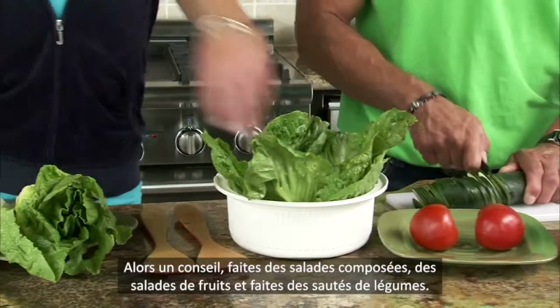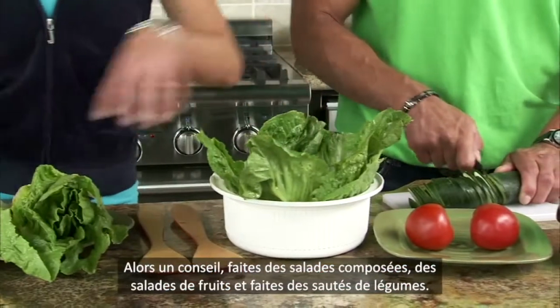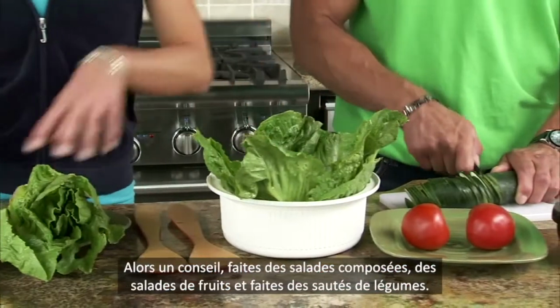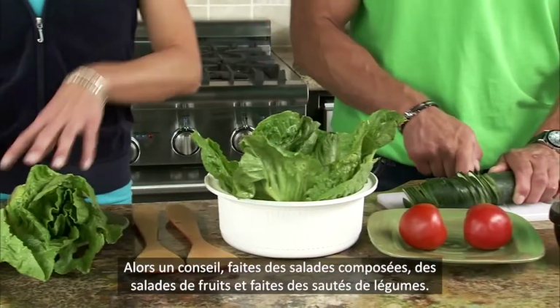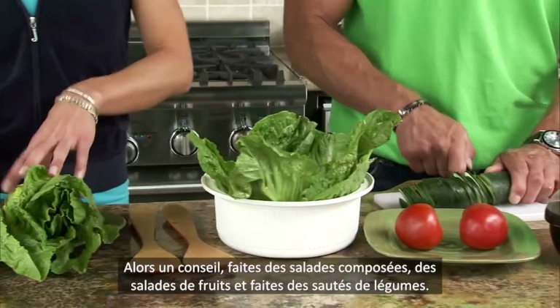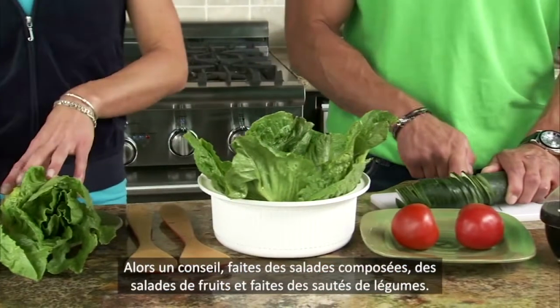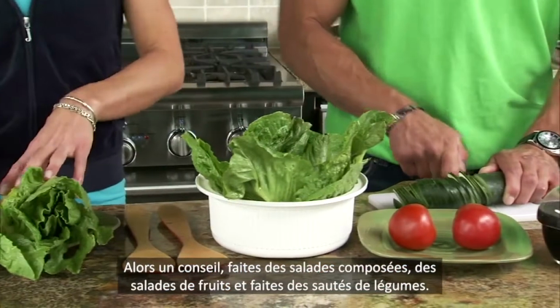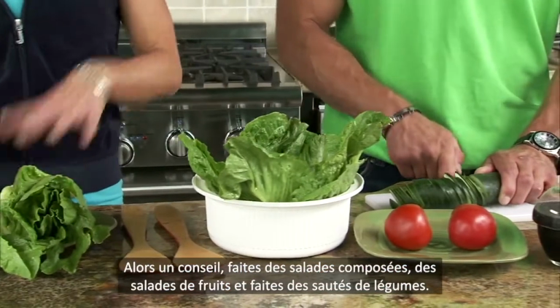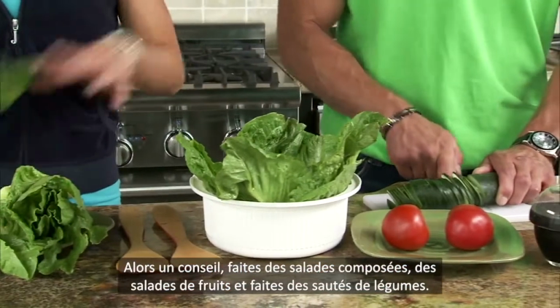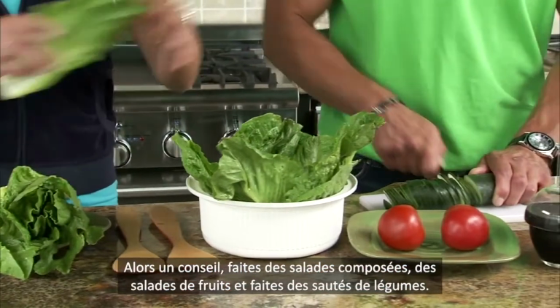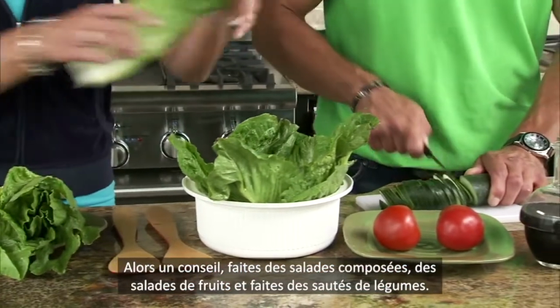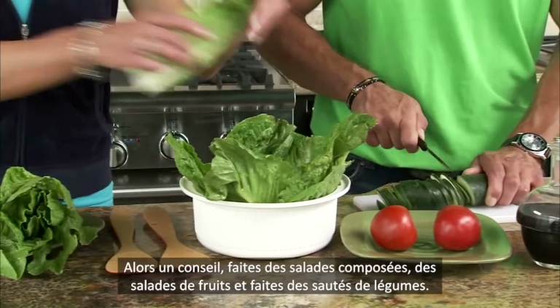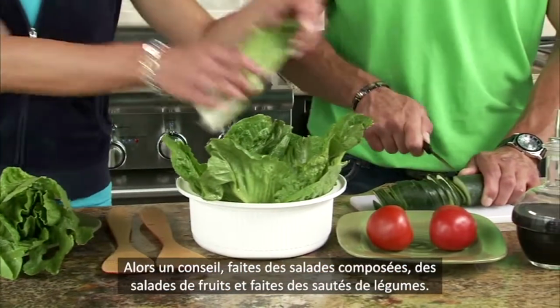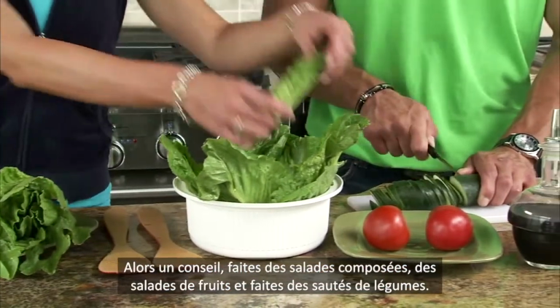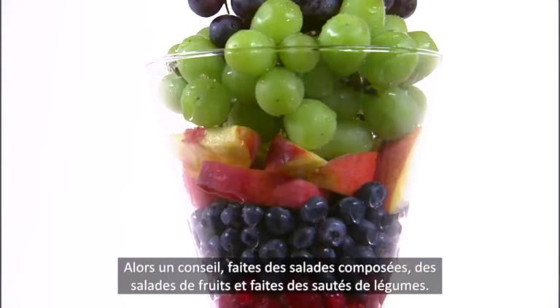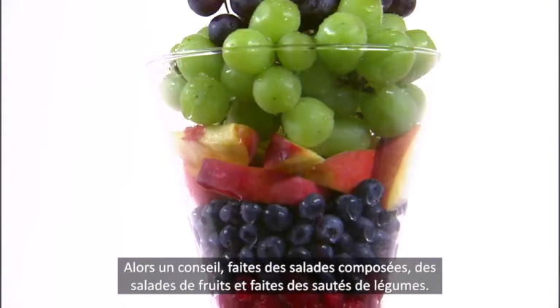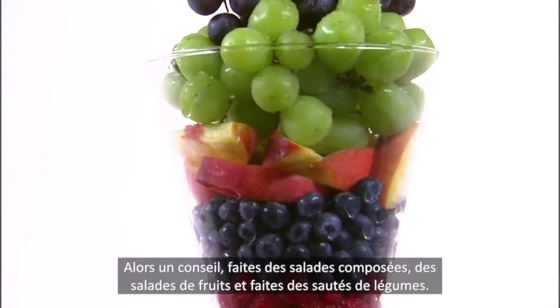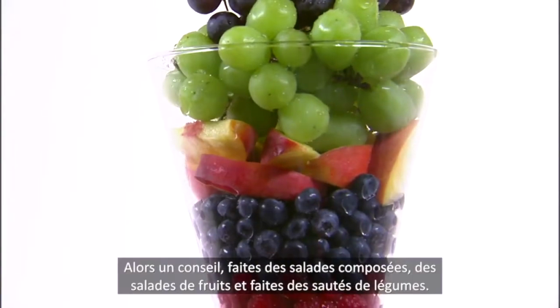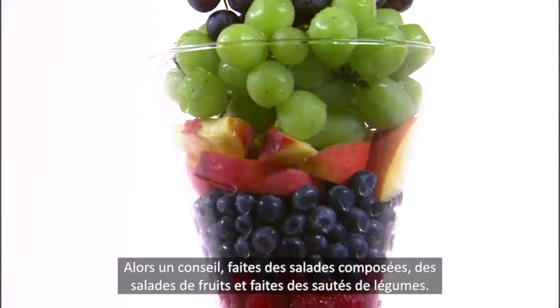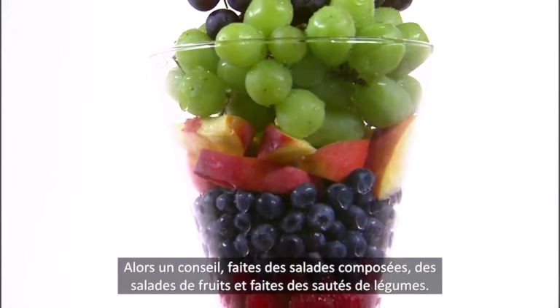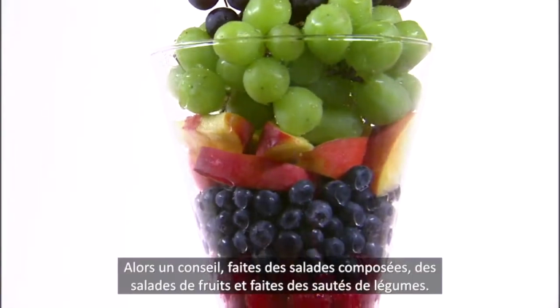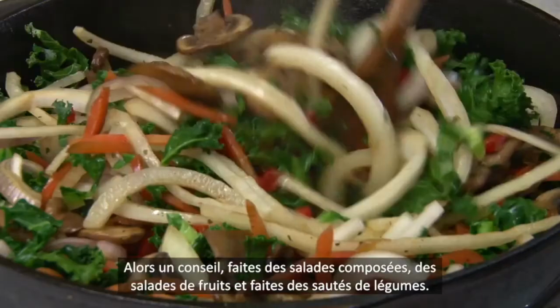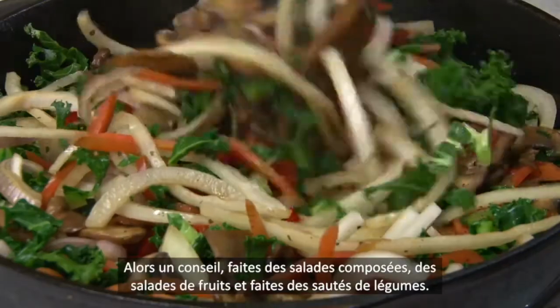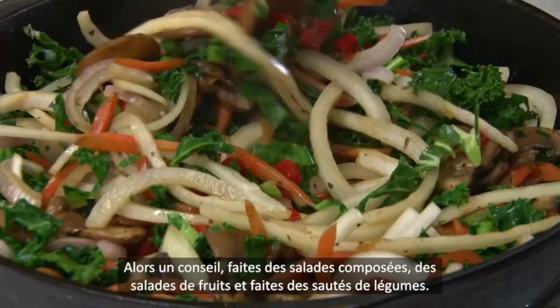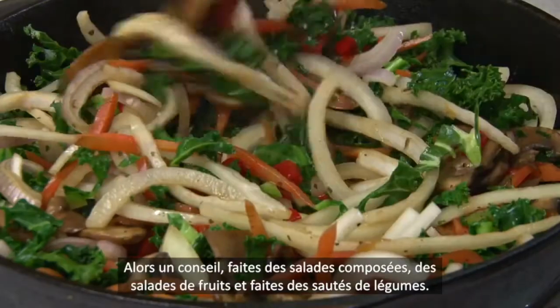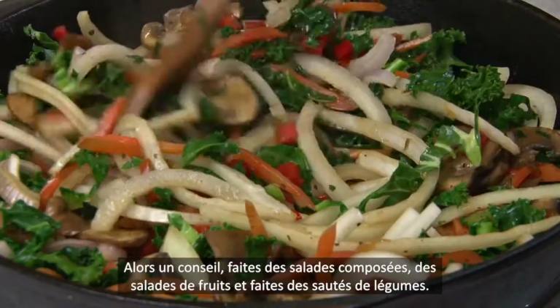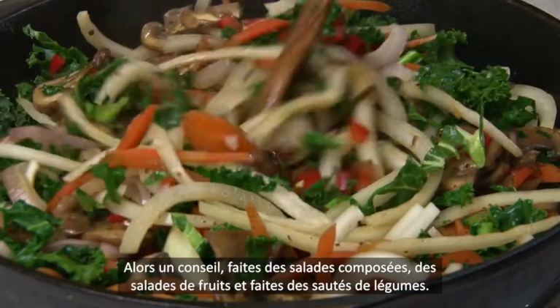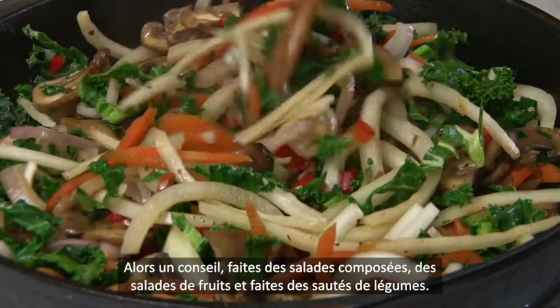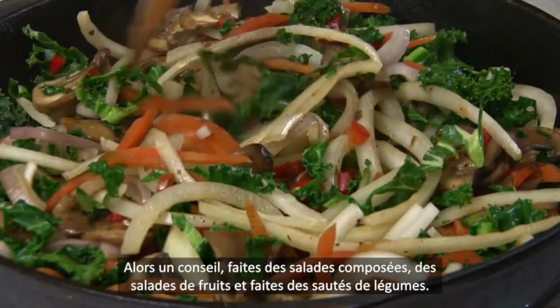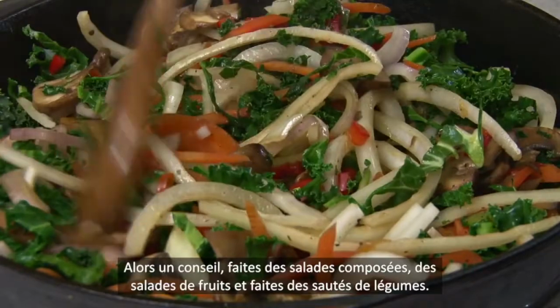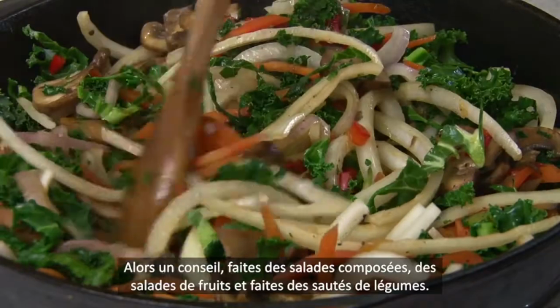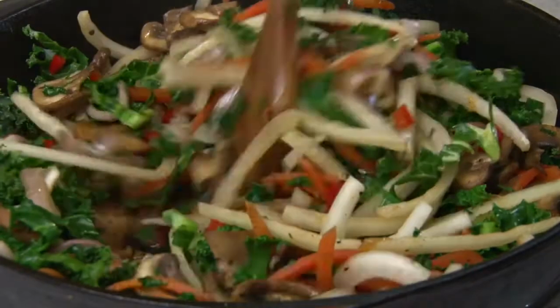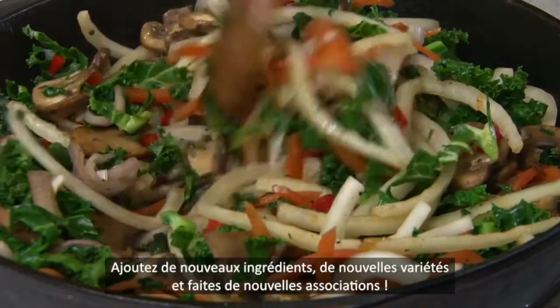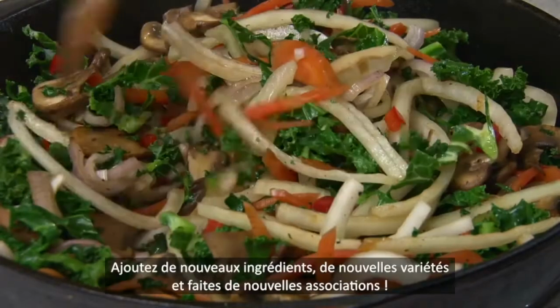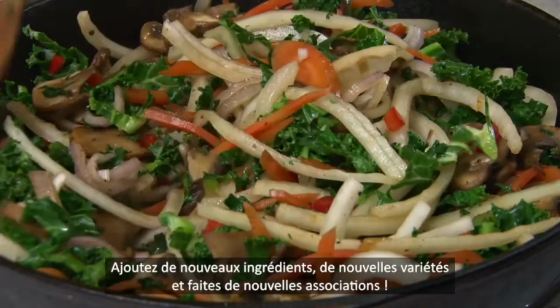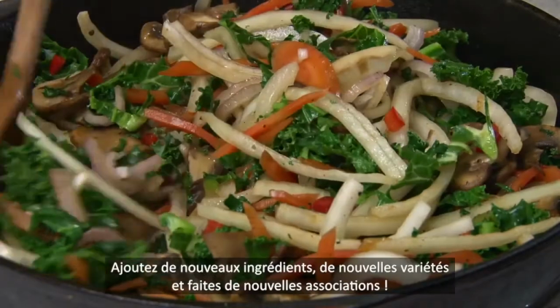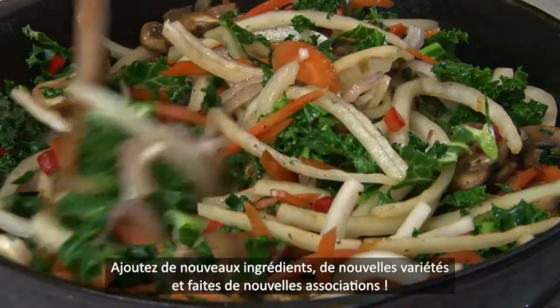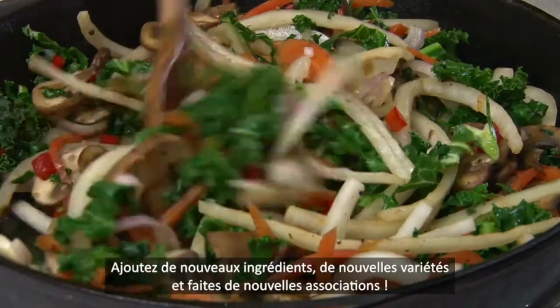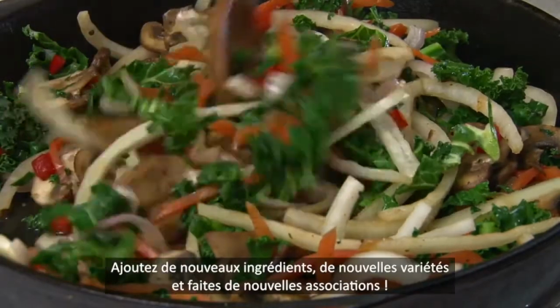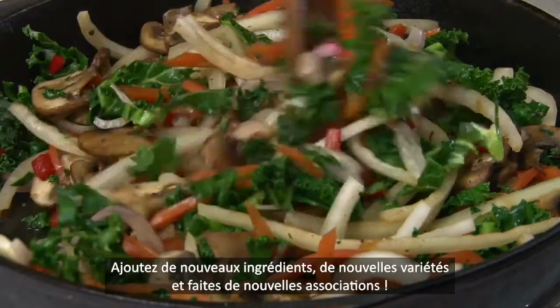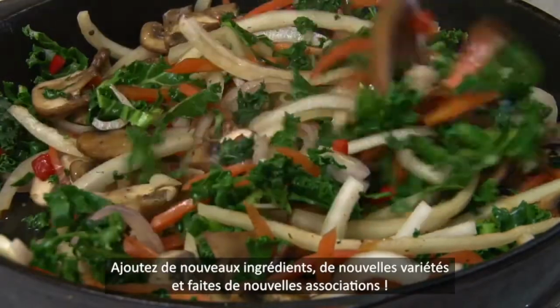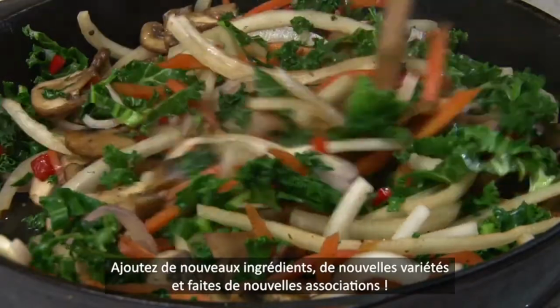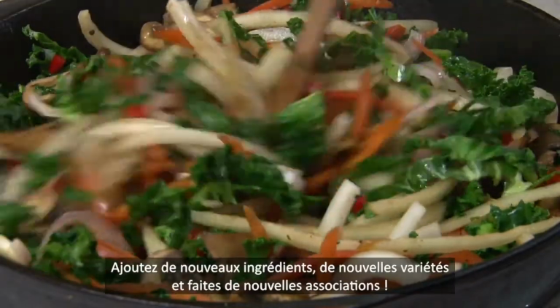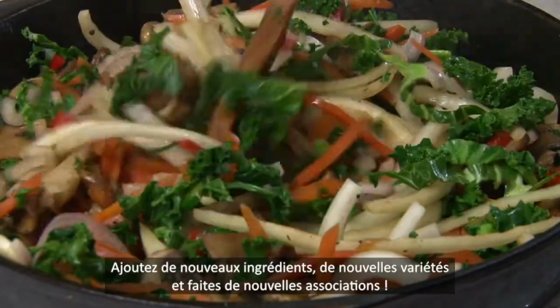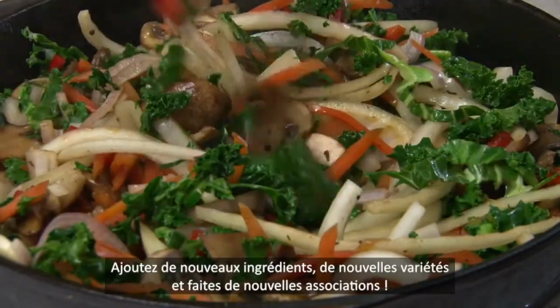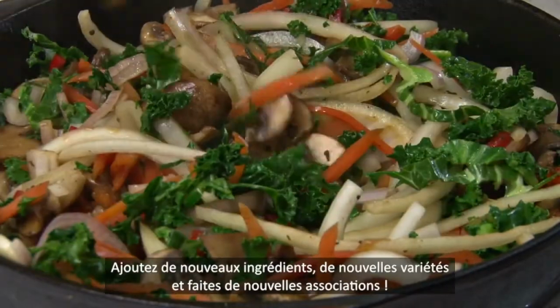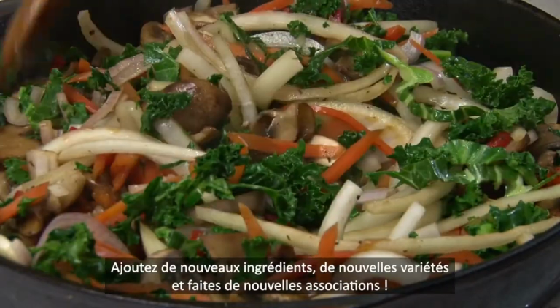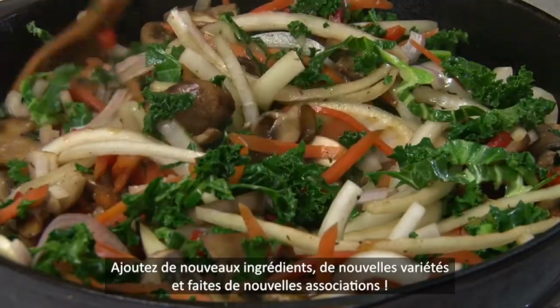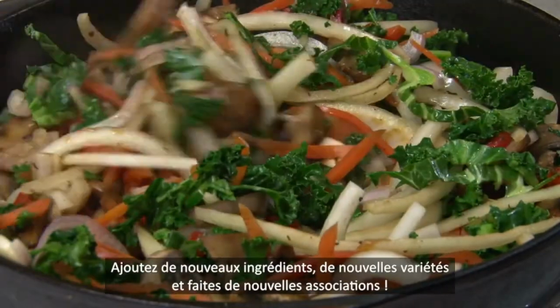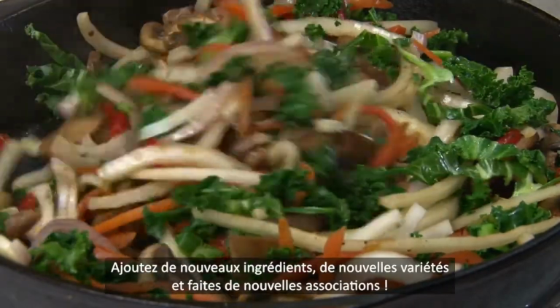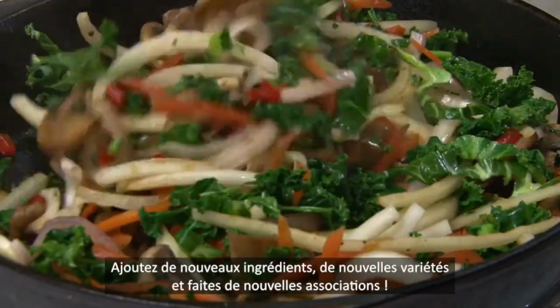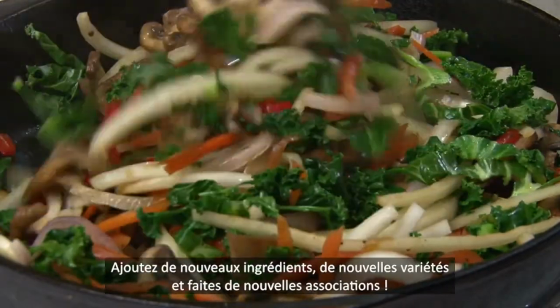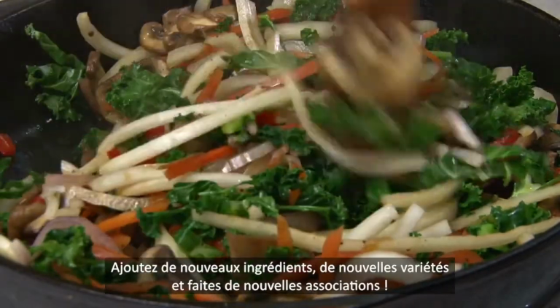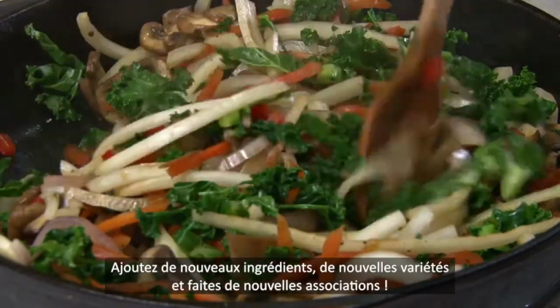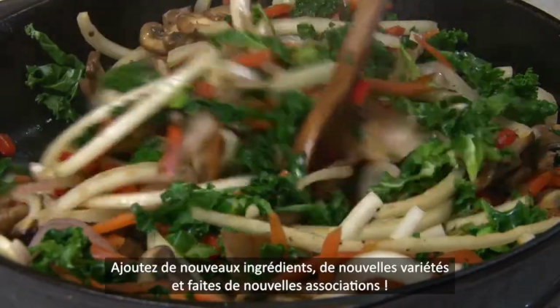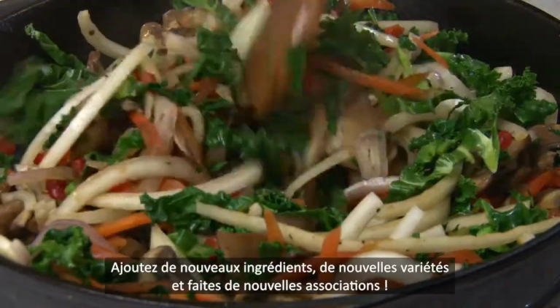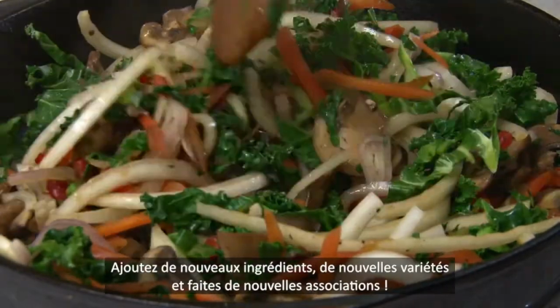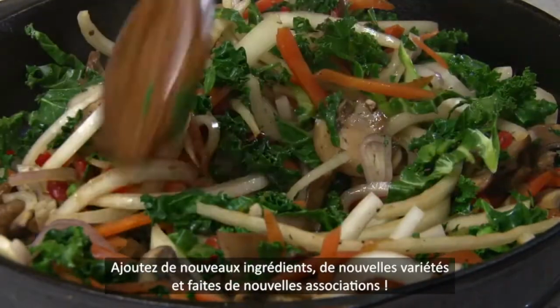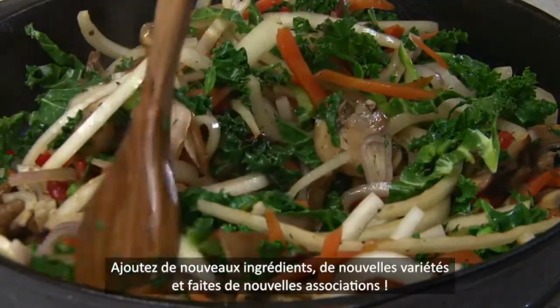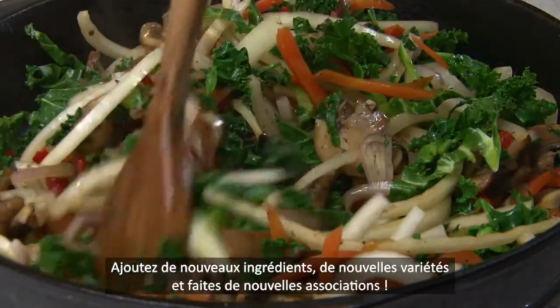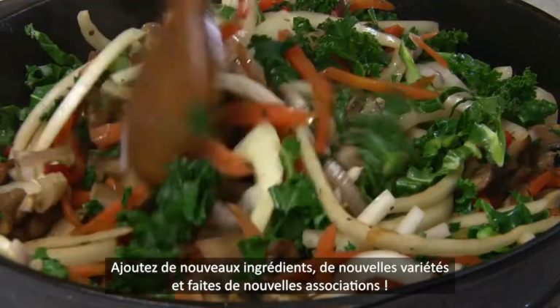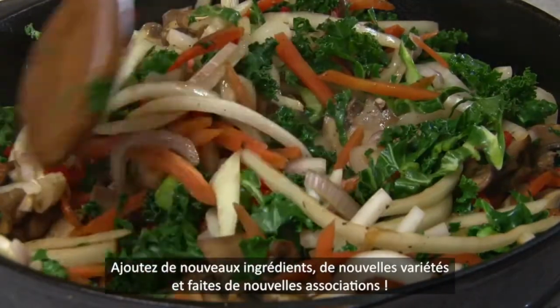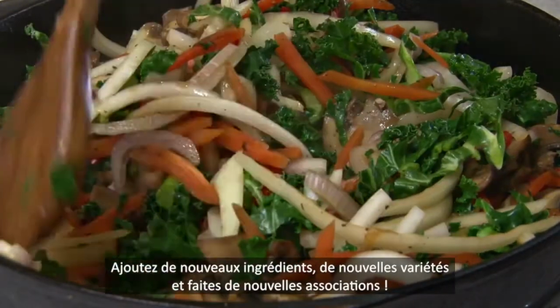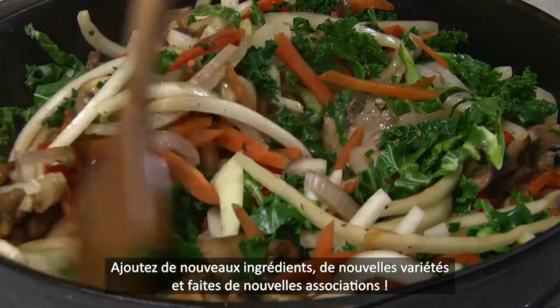It appears that the benefits of phytonutrients may be enhanced when they're combined too. So mix up your salads, fruit salads and stir fries, adding new fruits, new varieties and new combinations.